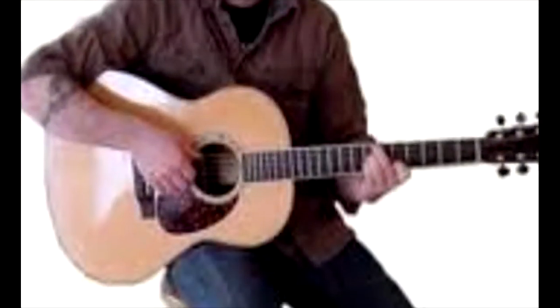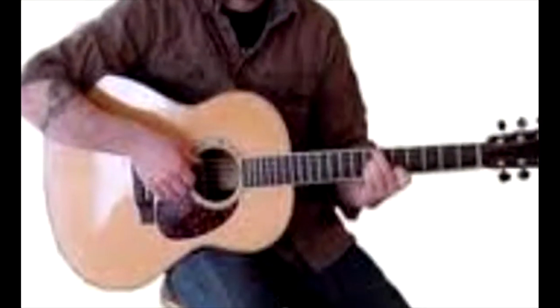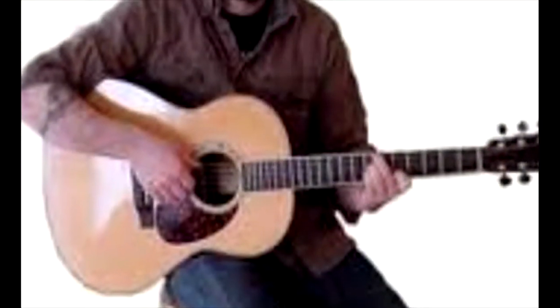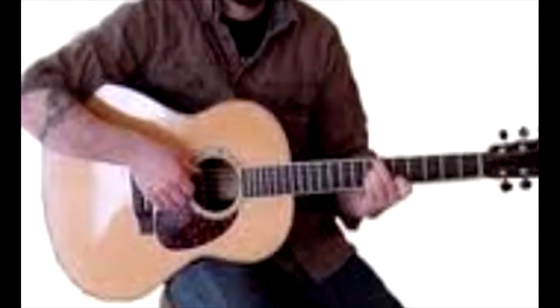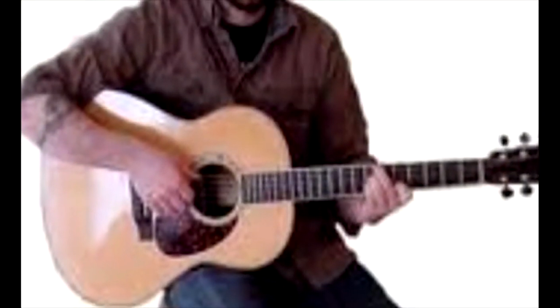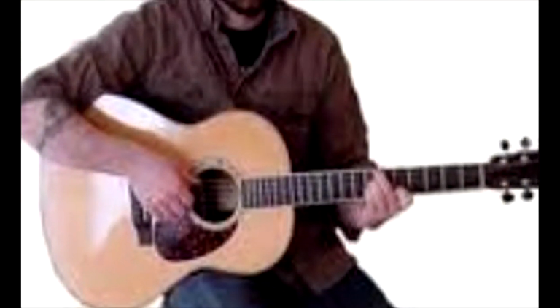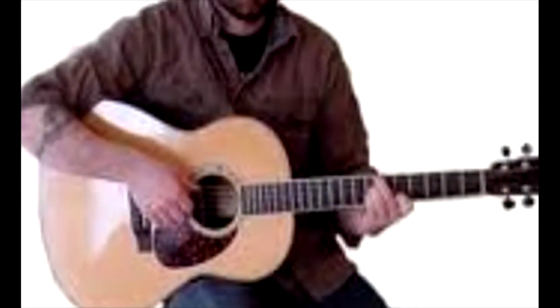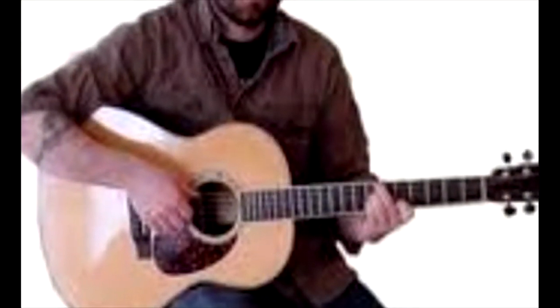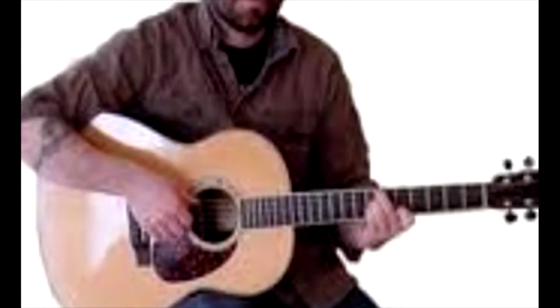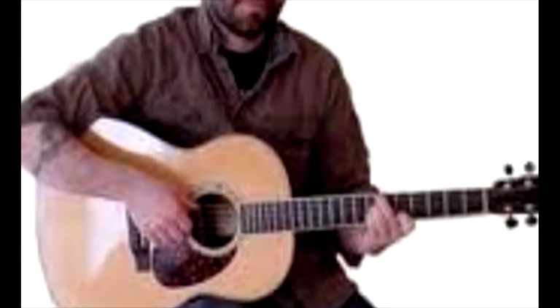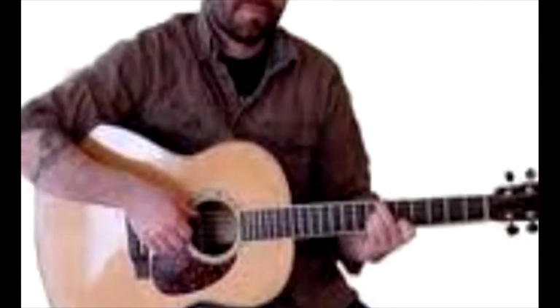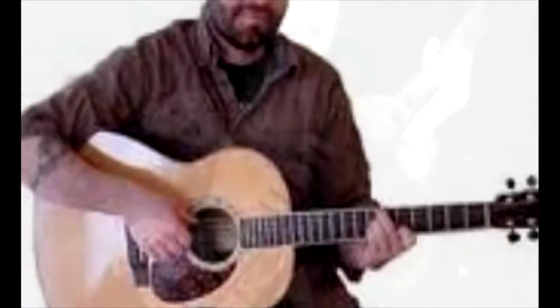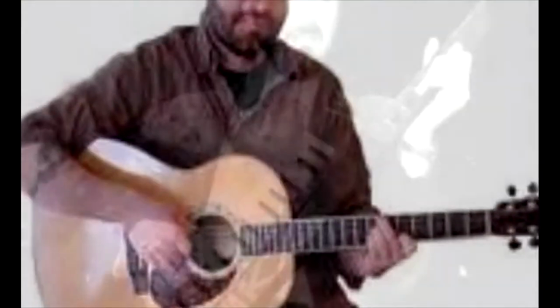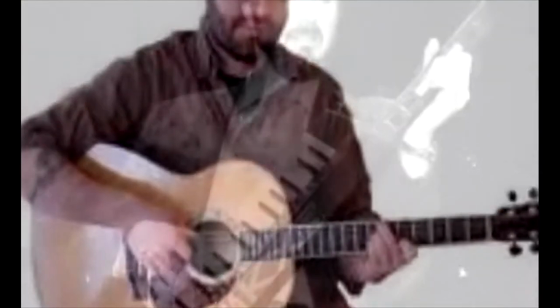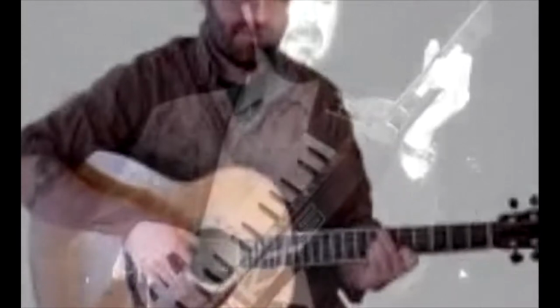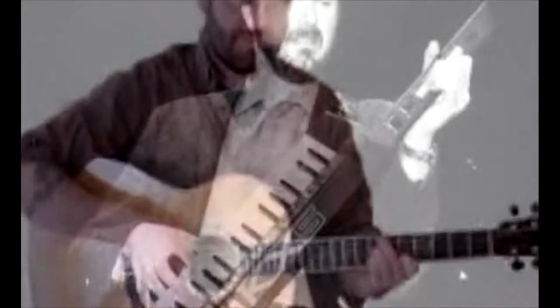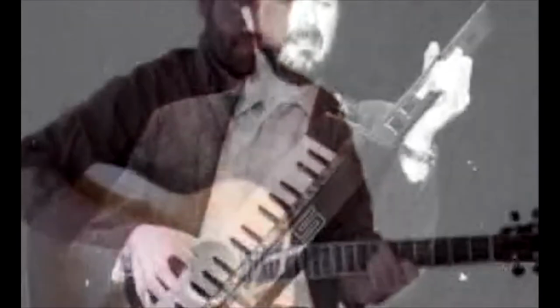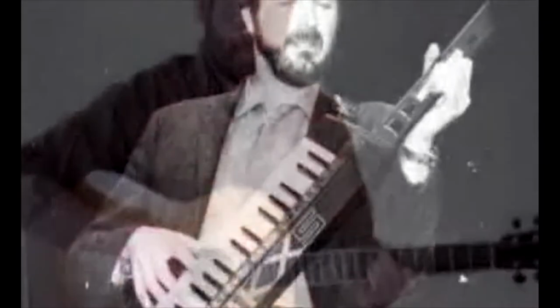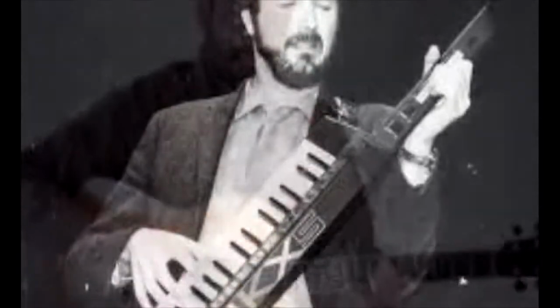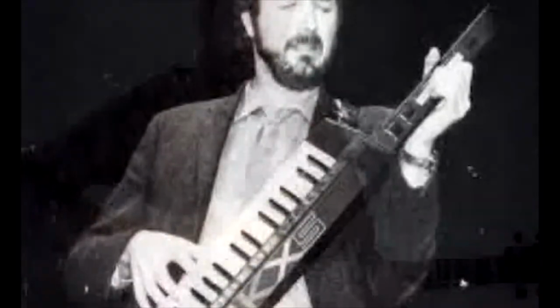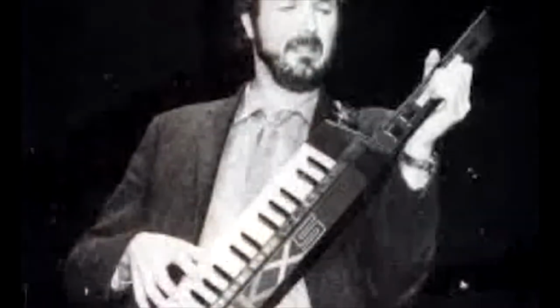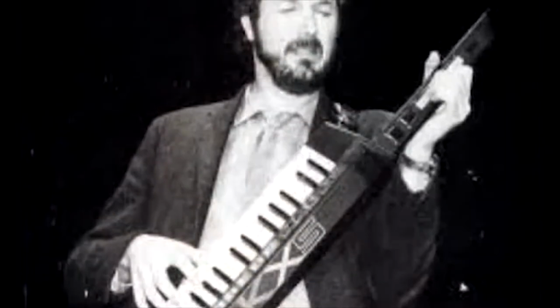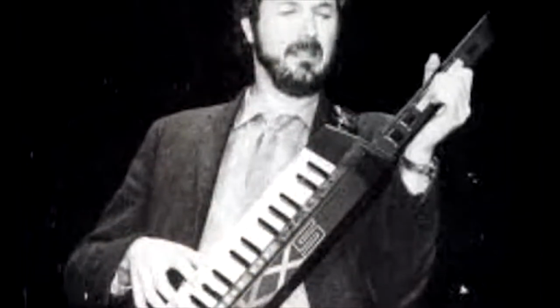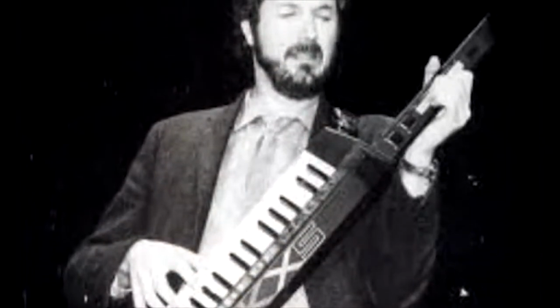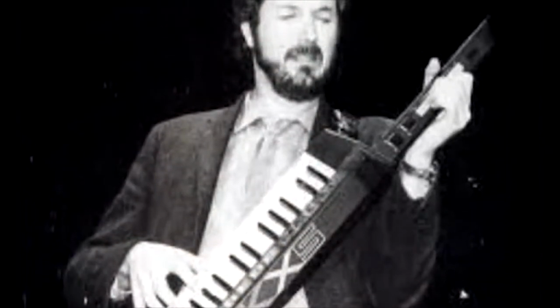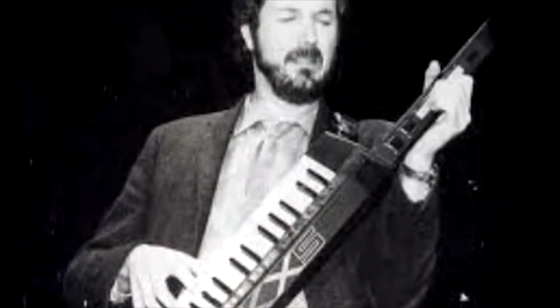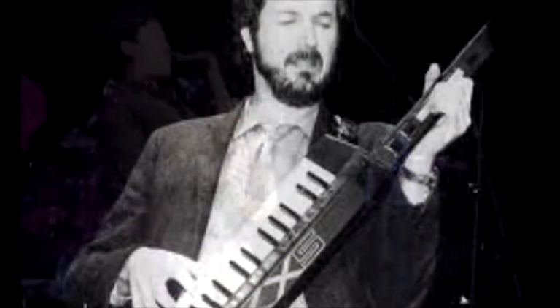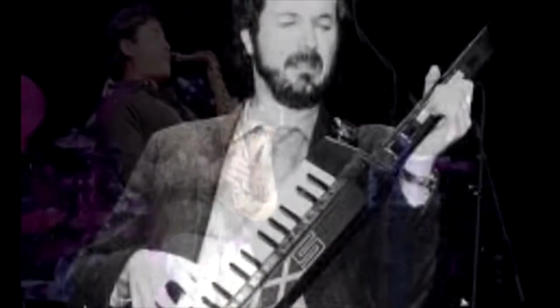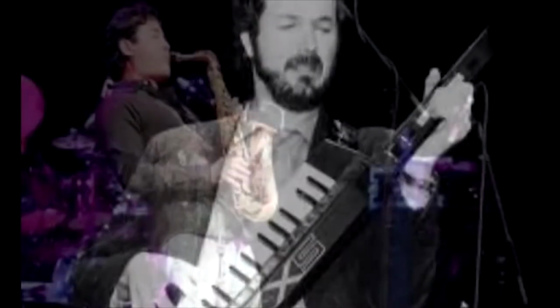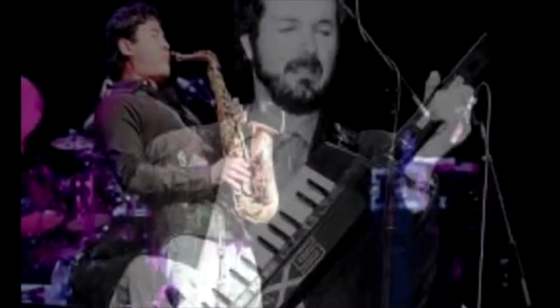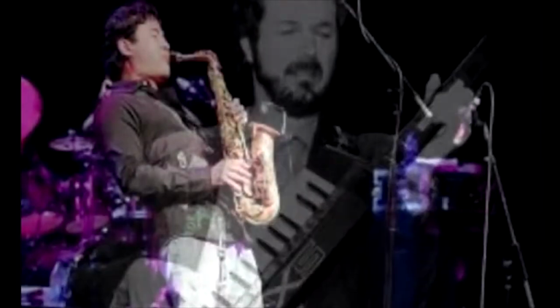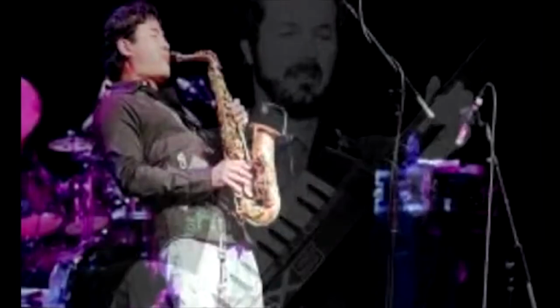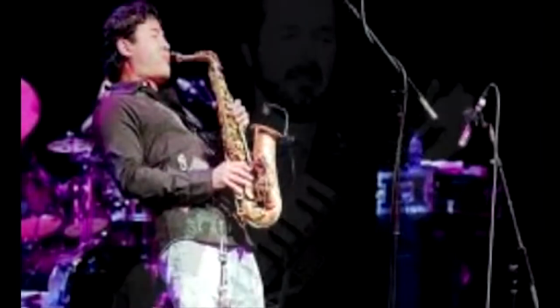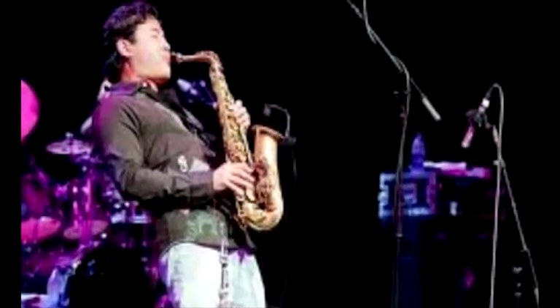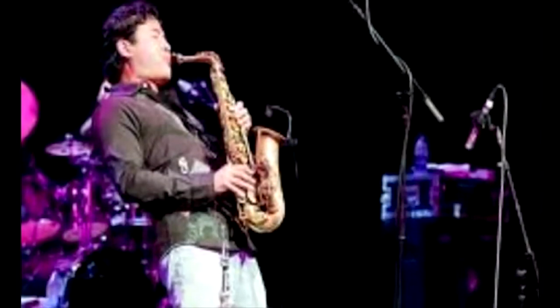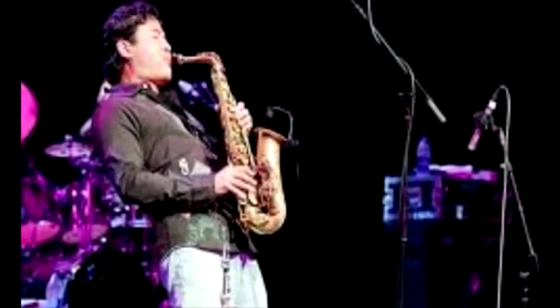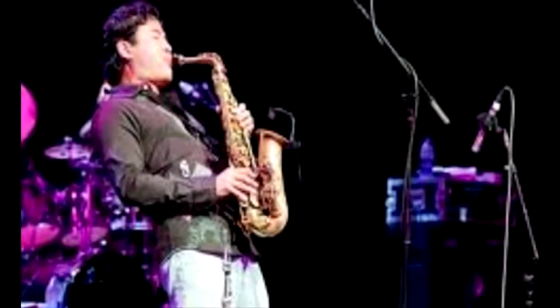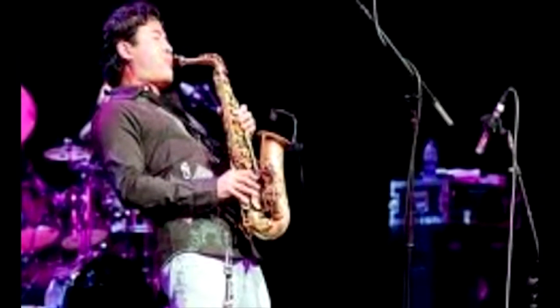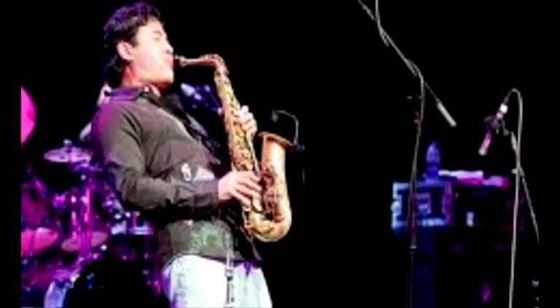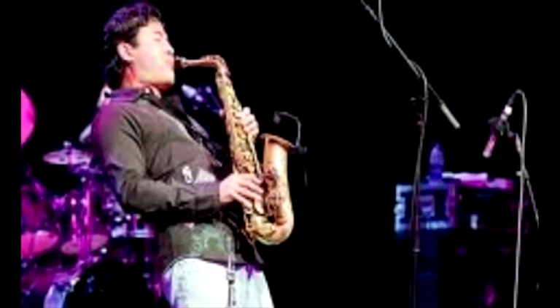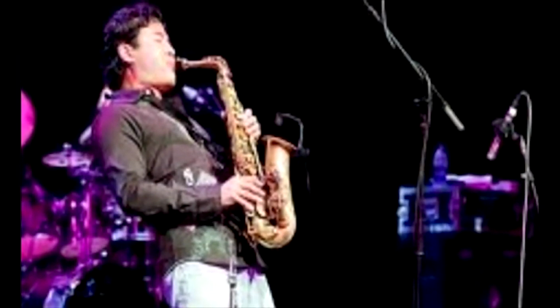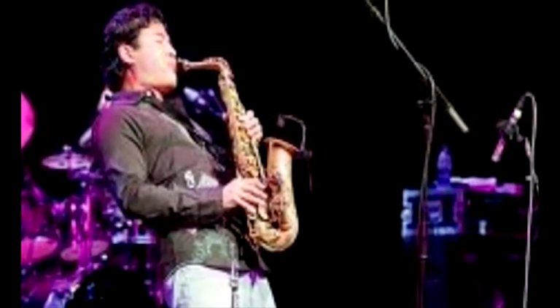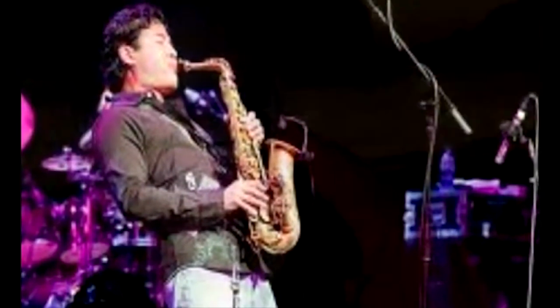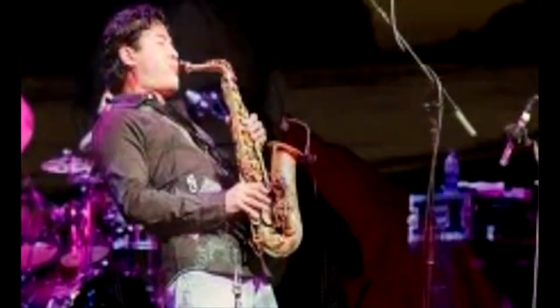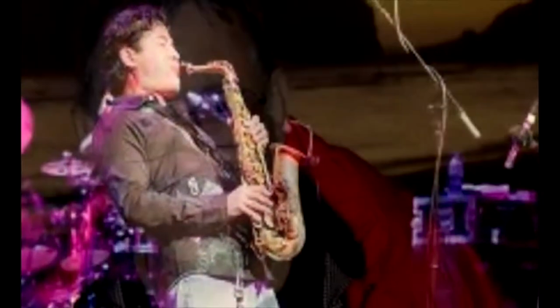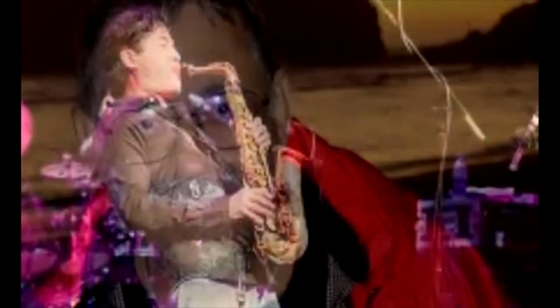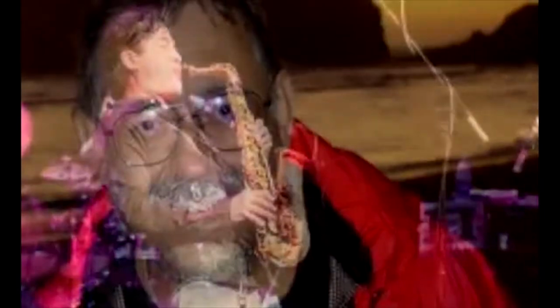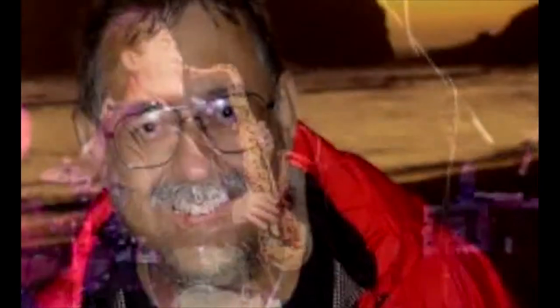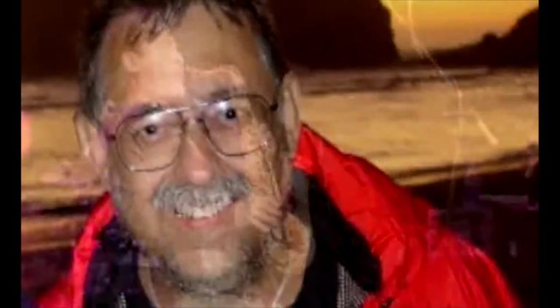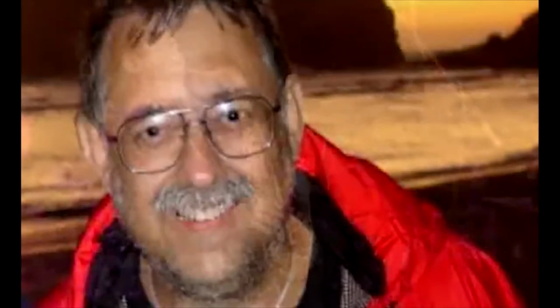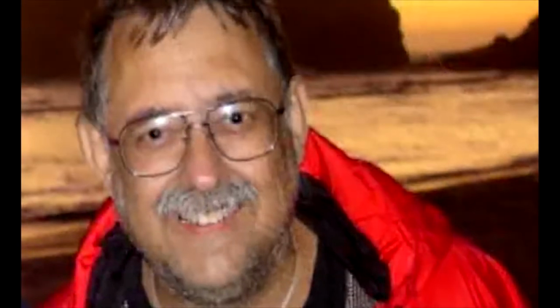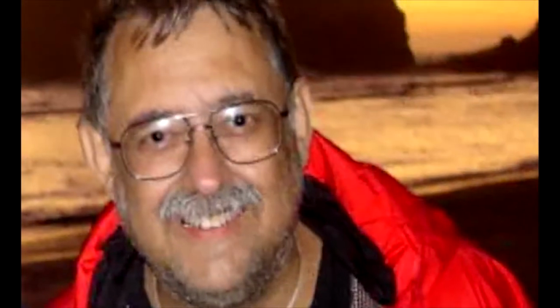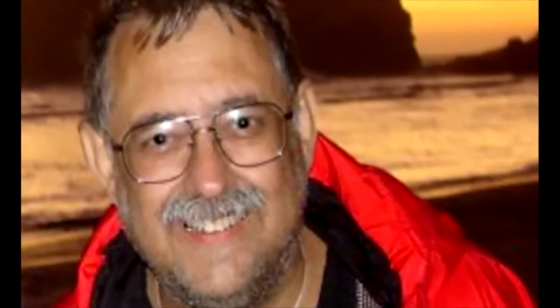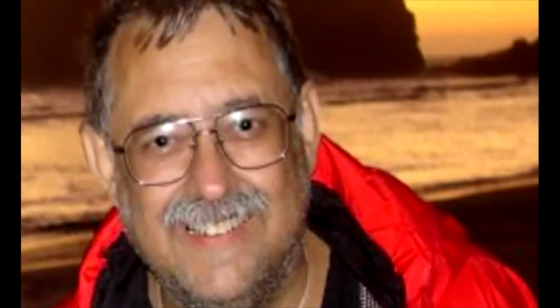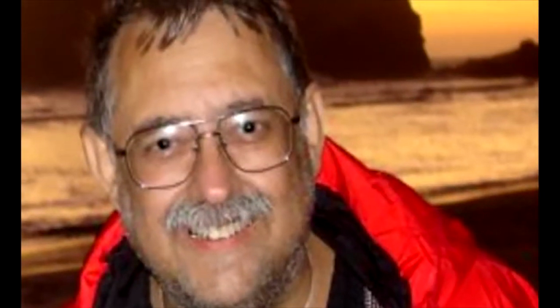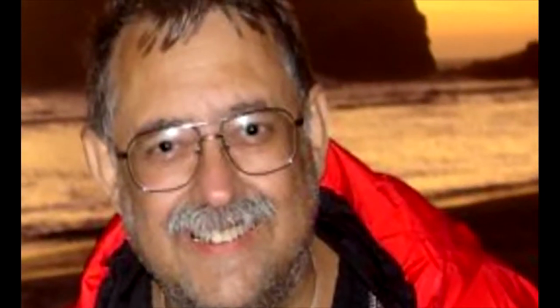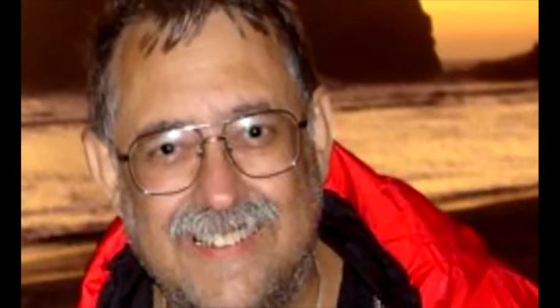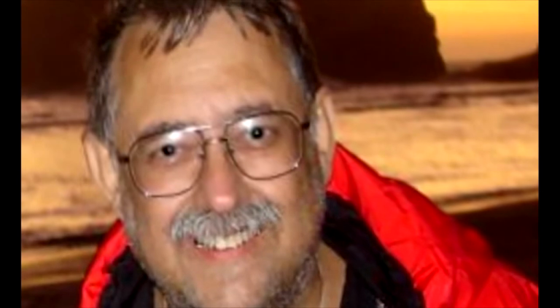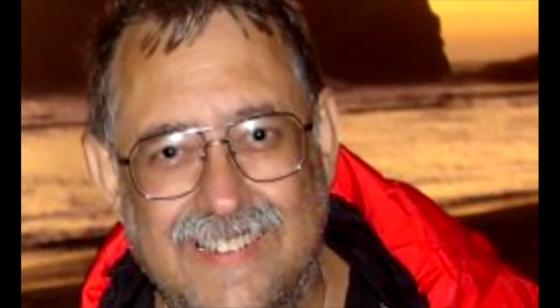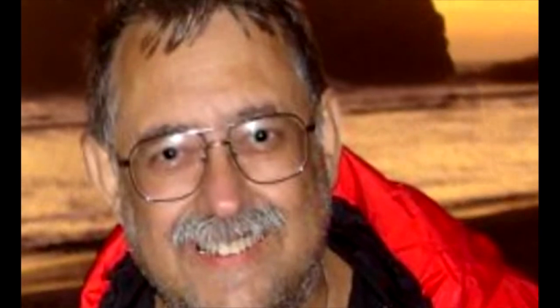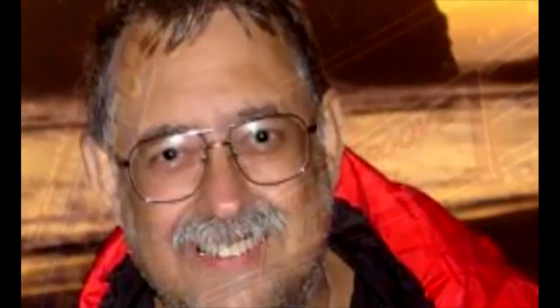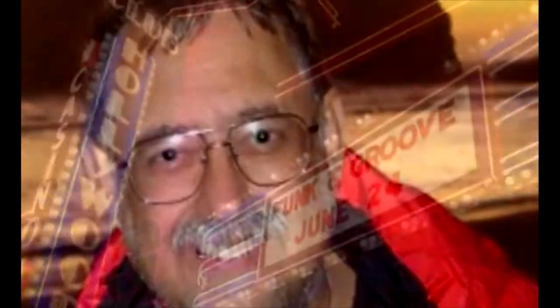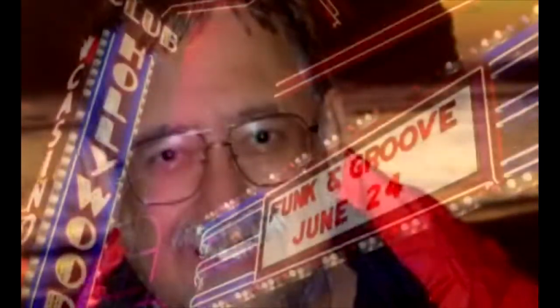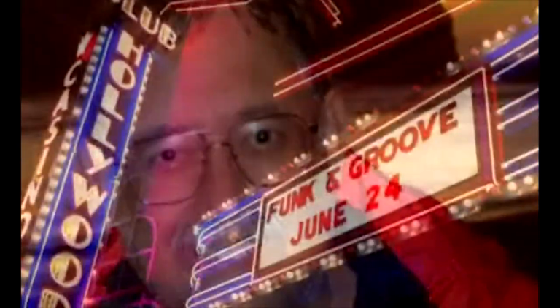Our faculty have experience that covers all areas of the music and audio industry, from engineering to production to performance and composition.